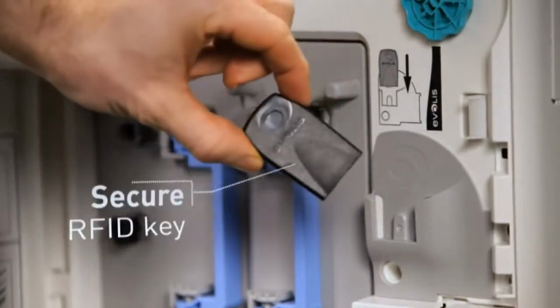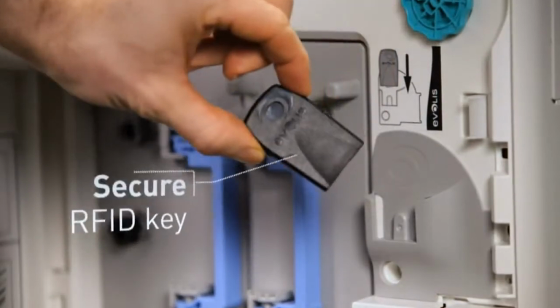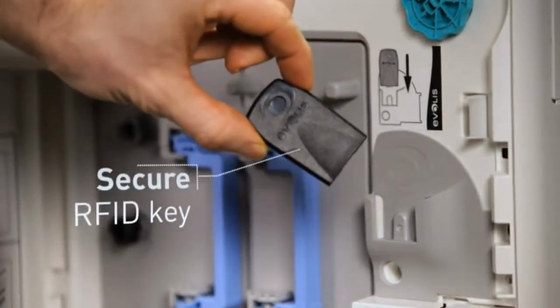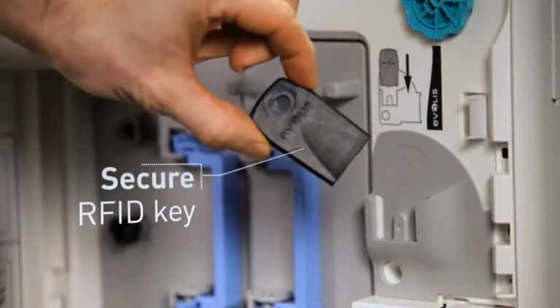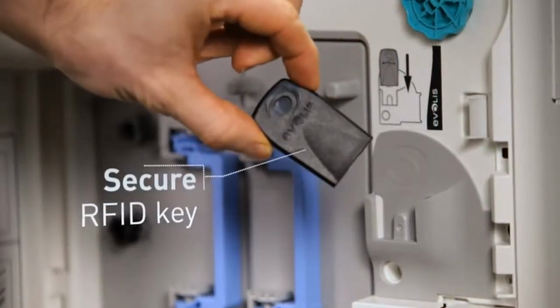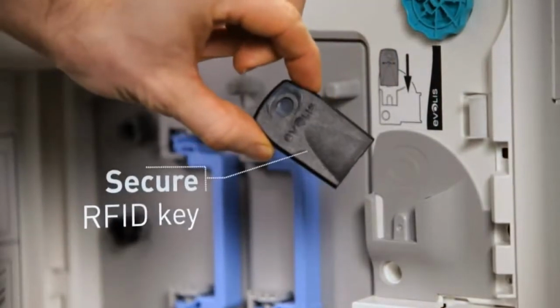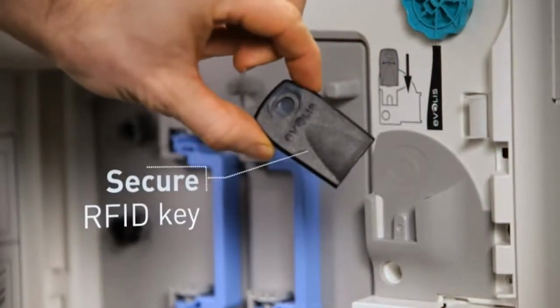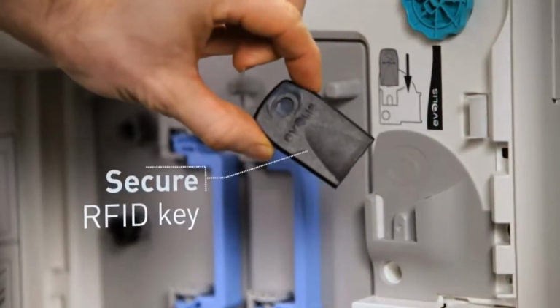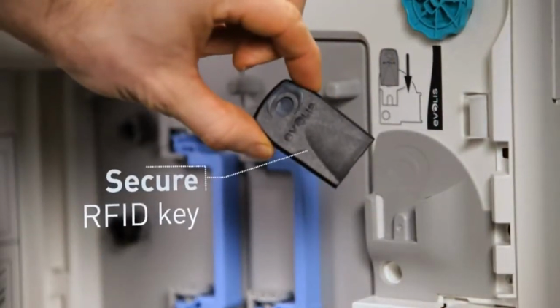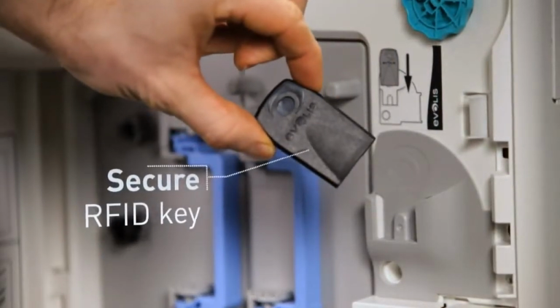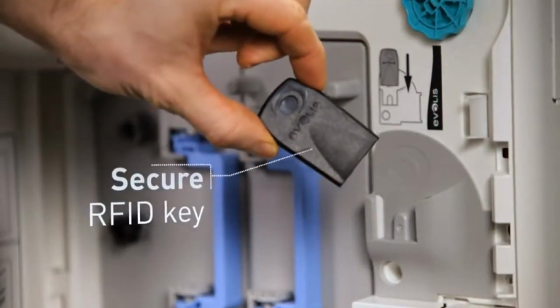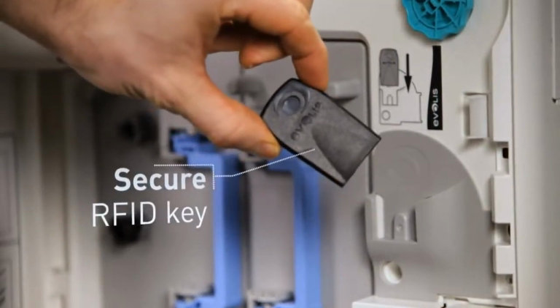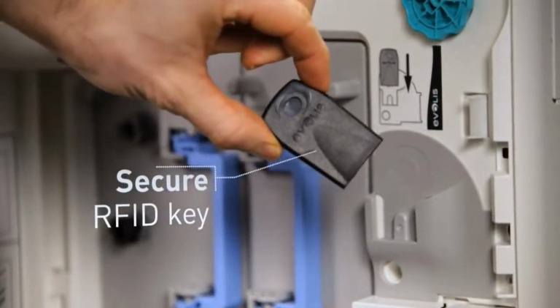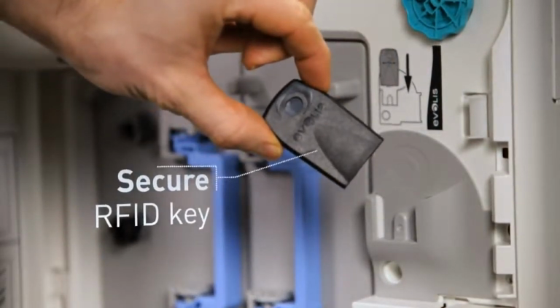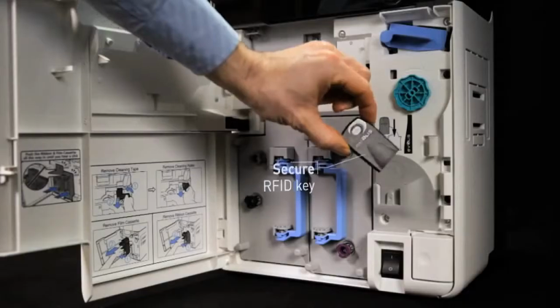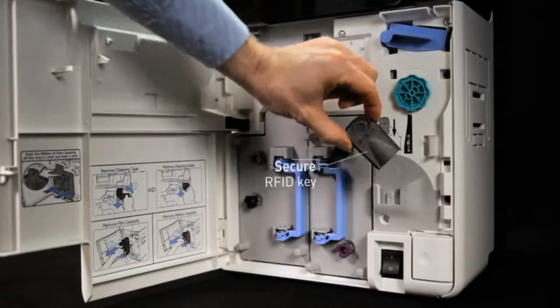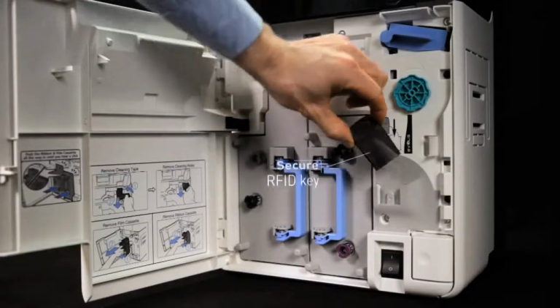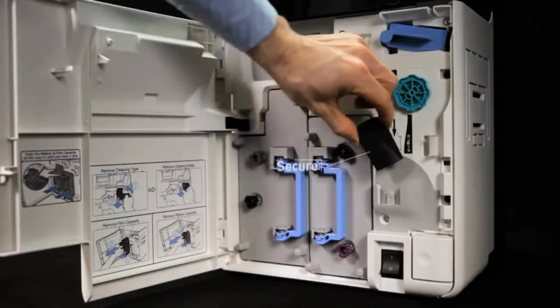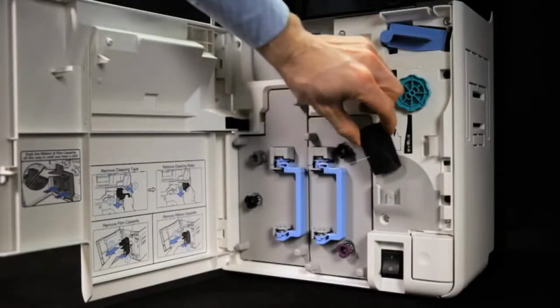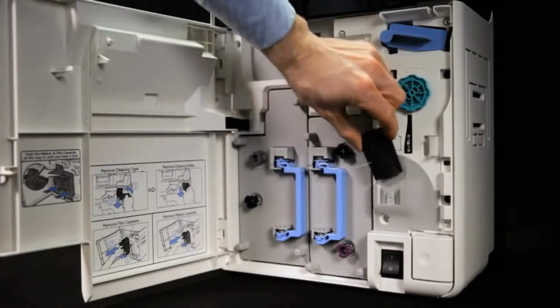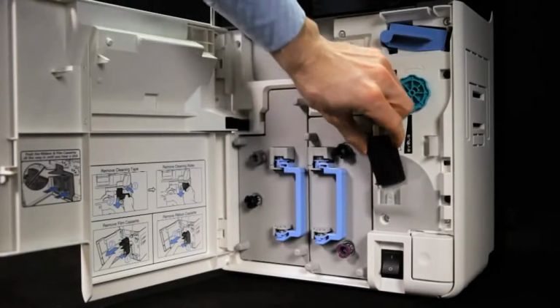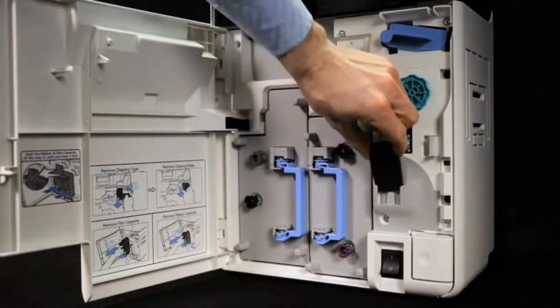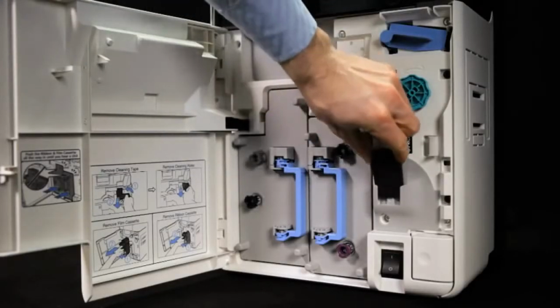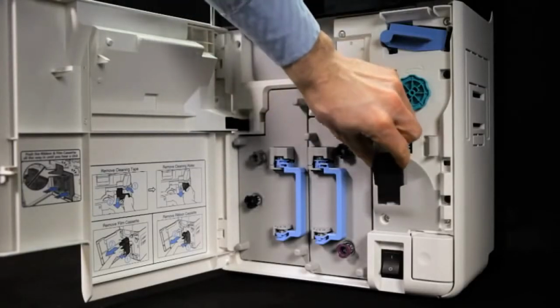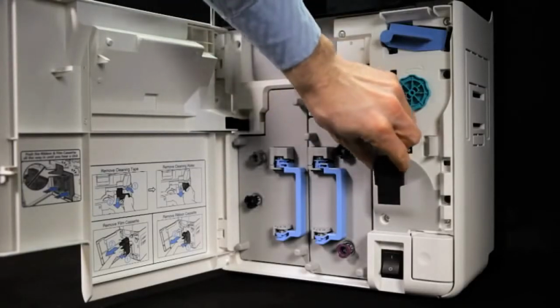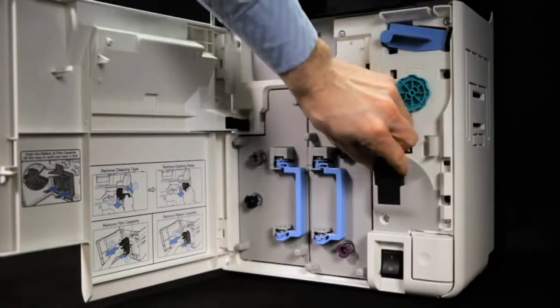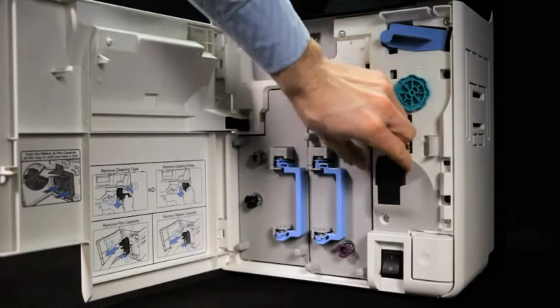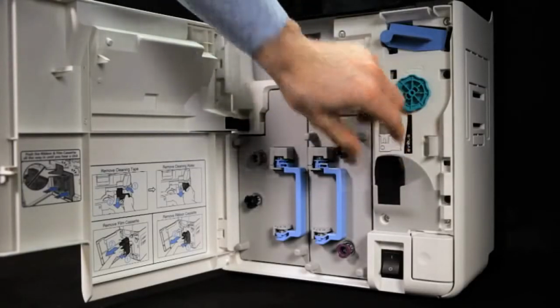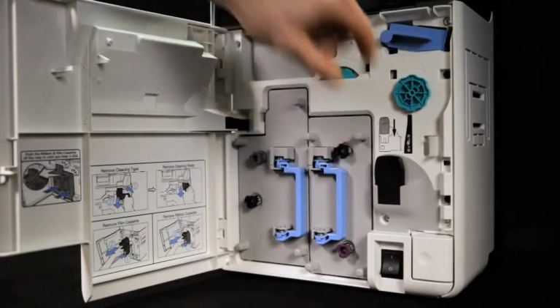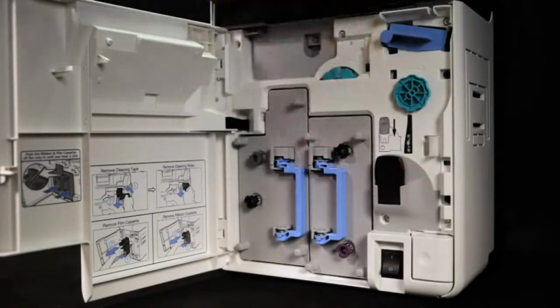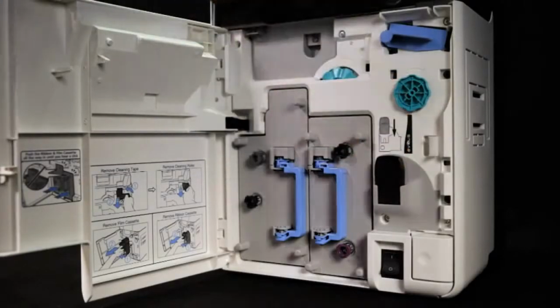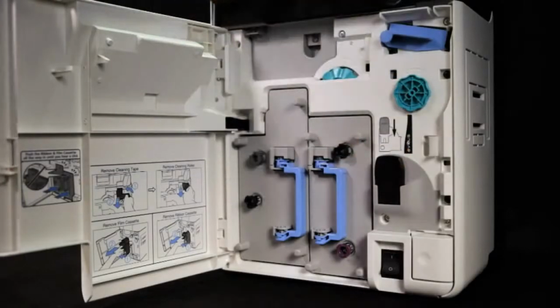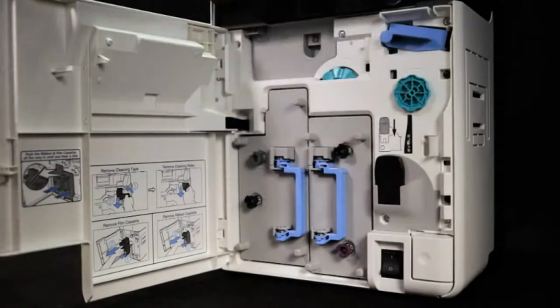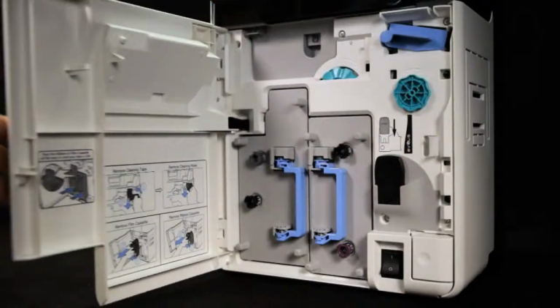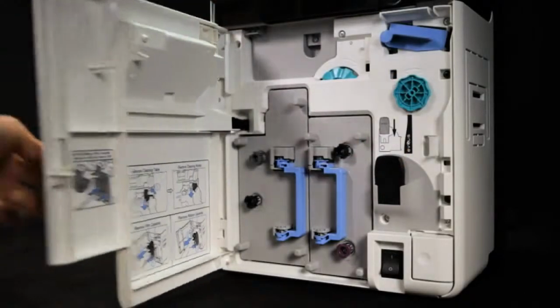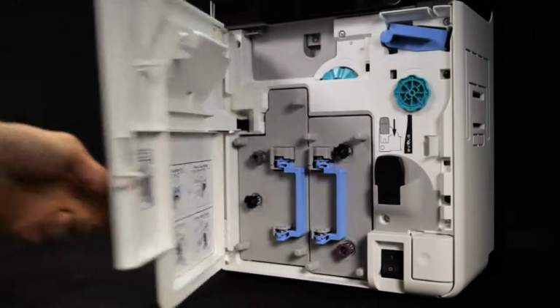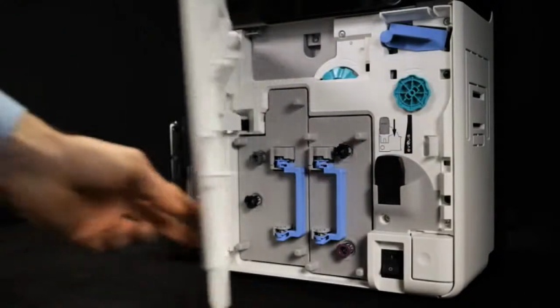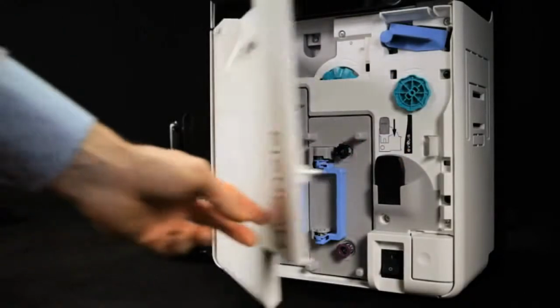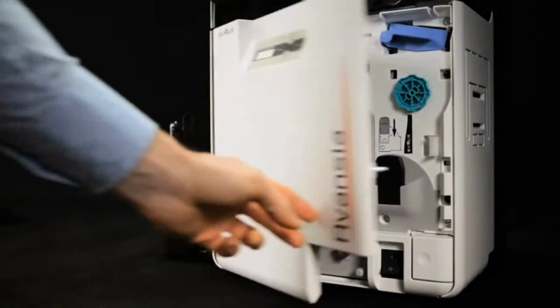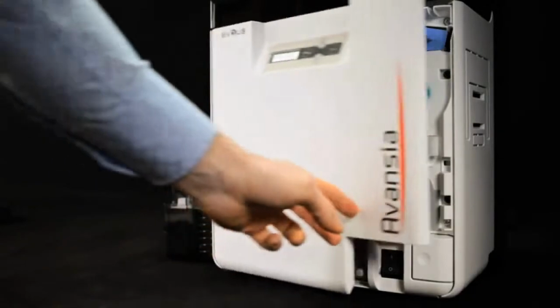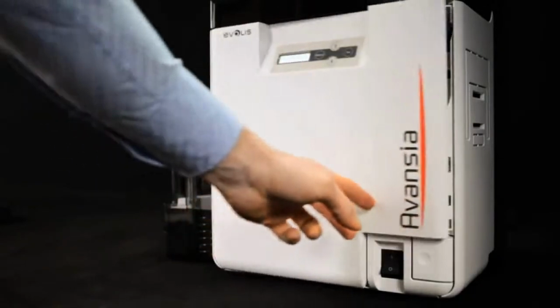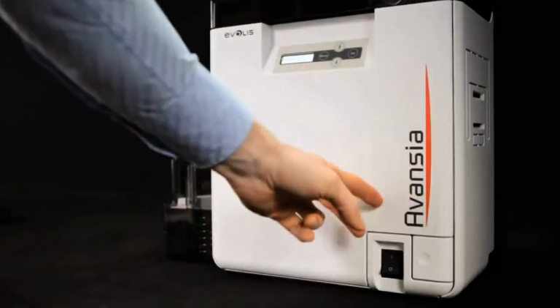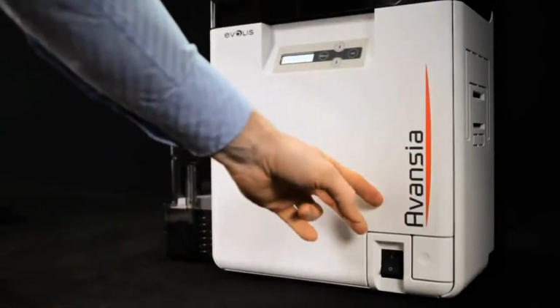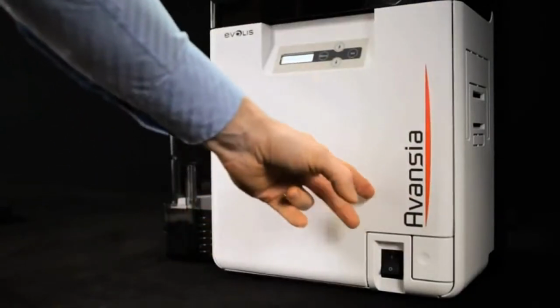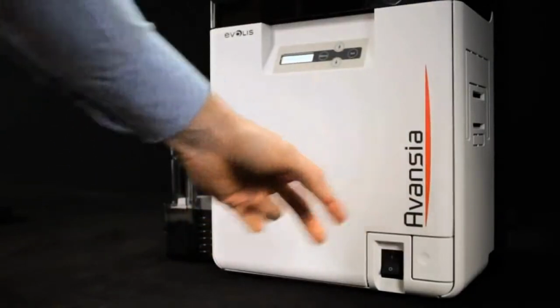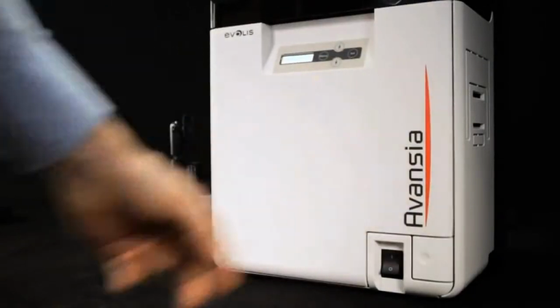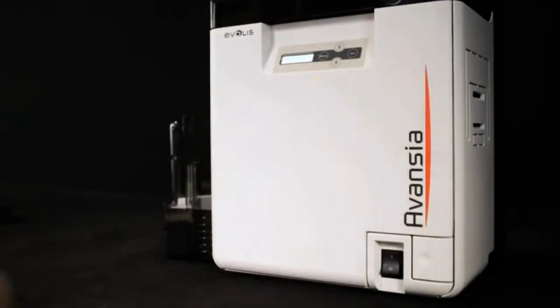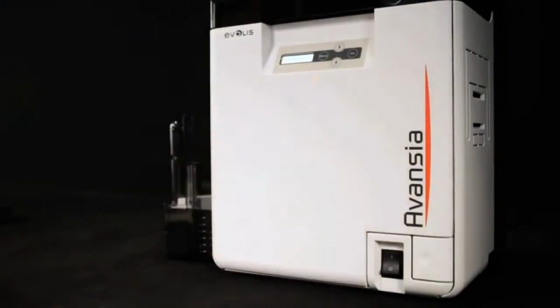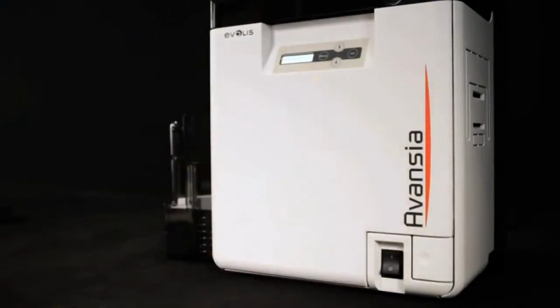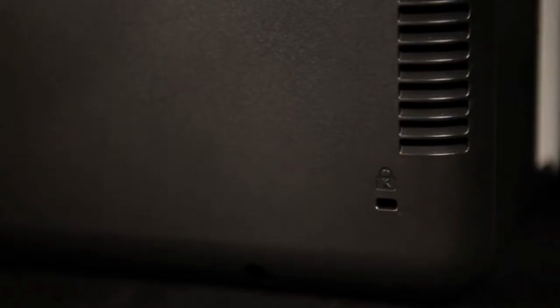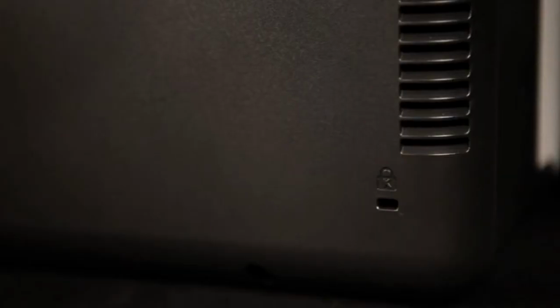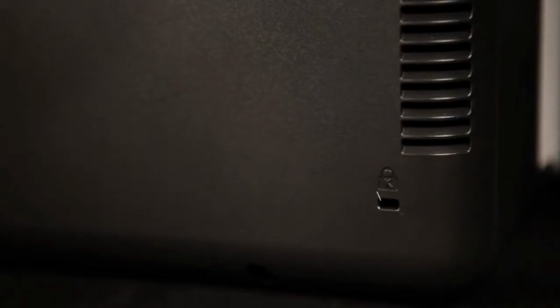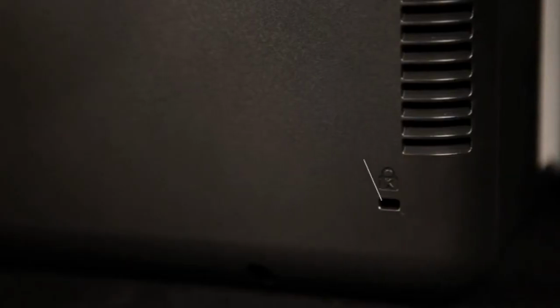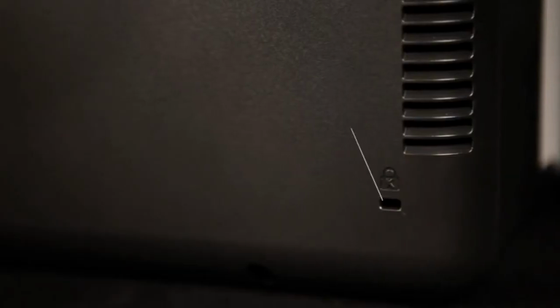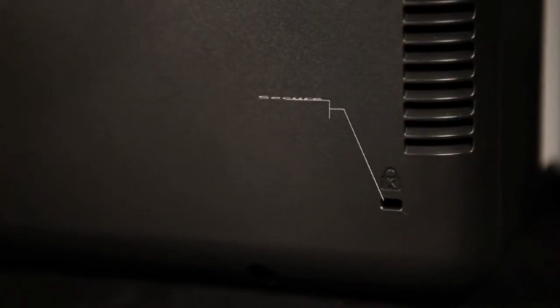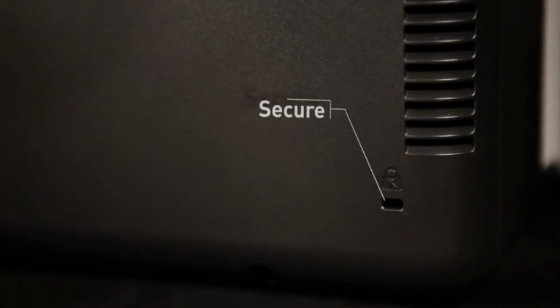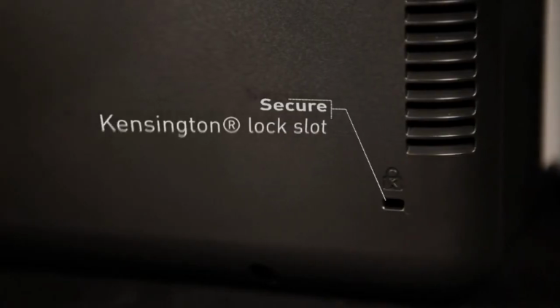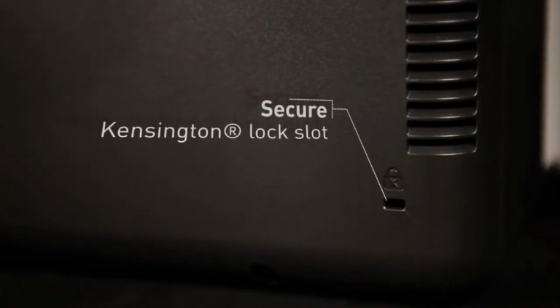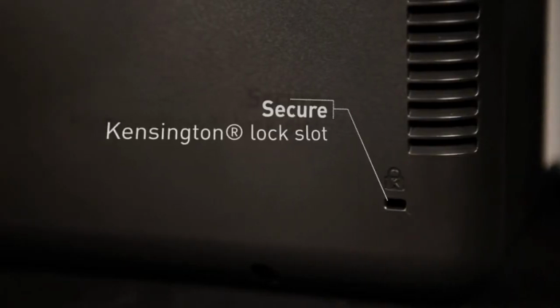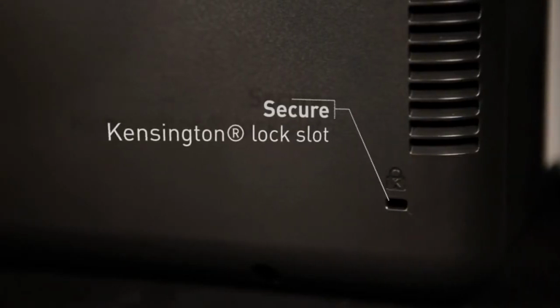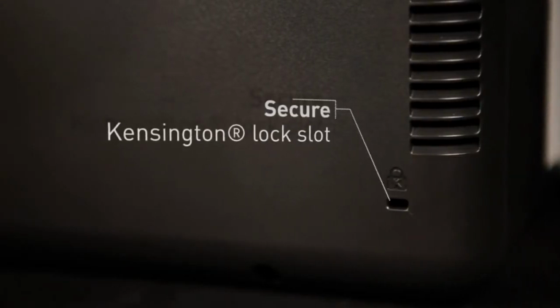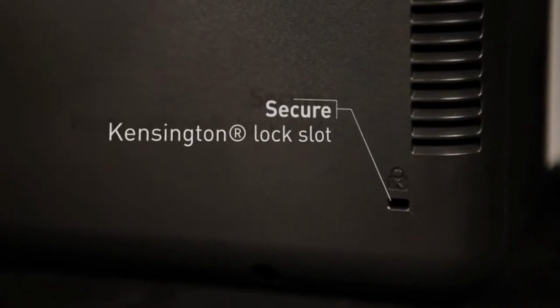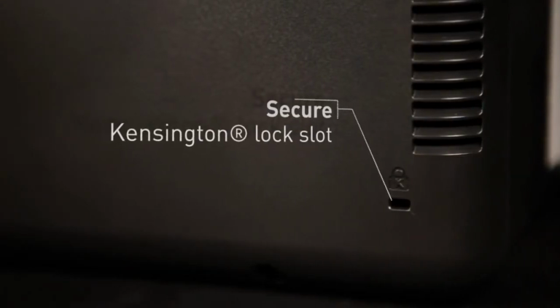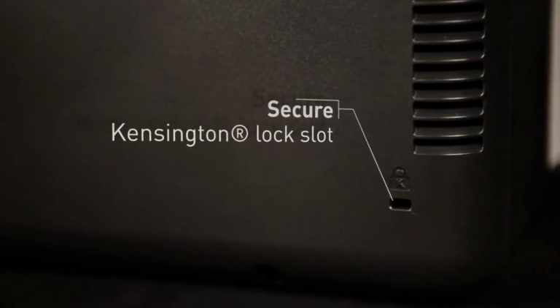Avancia can be easily secured. Removing the internal RFID key prevents non-authorized personnel from using the printer.